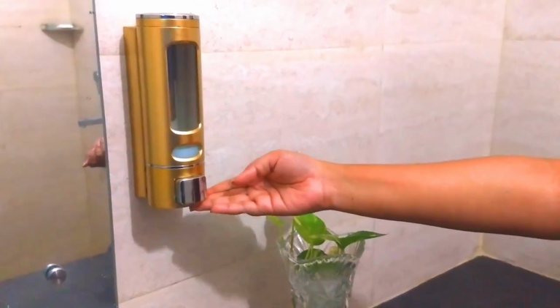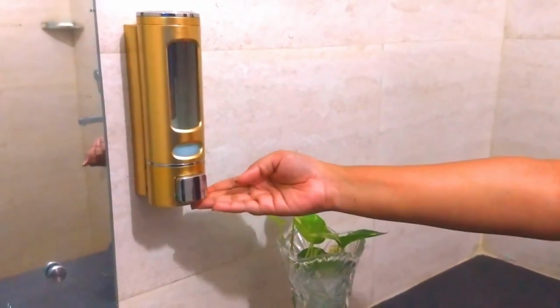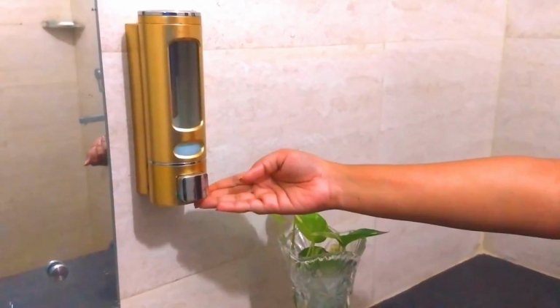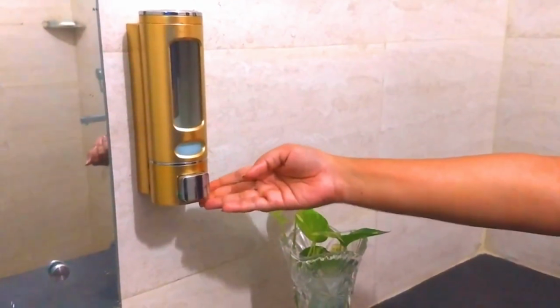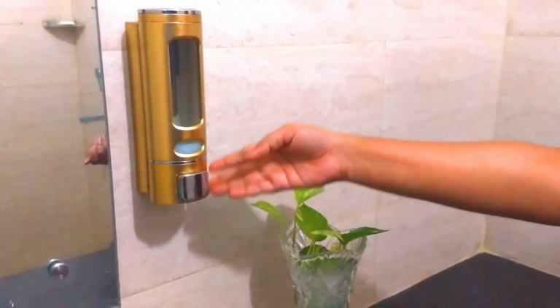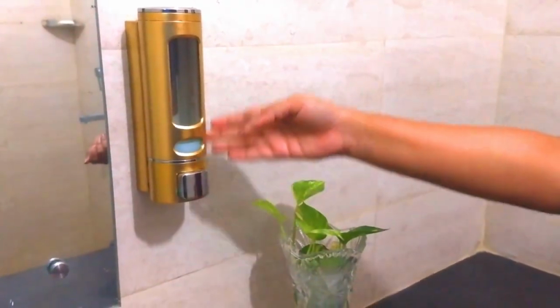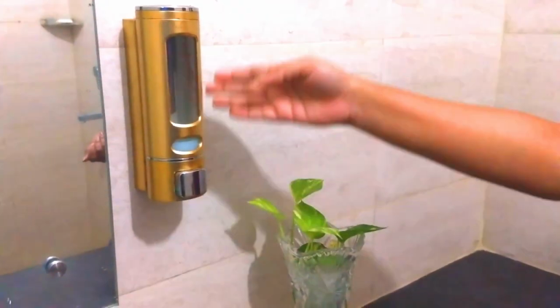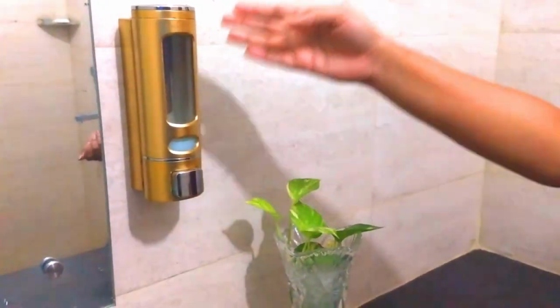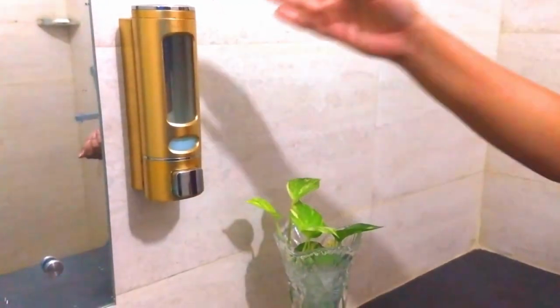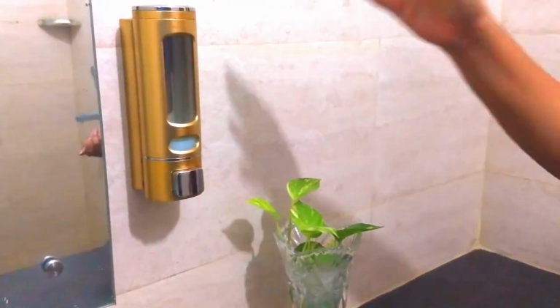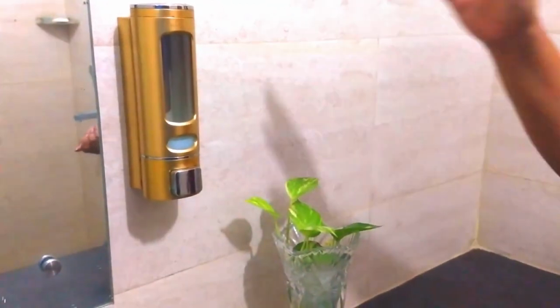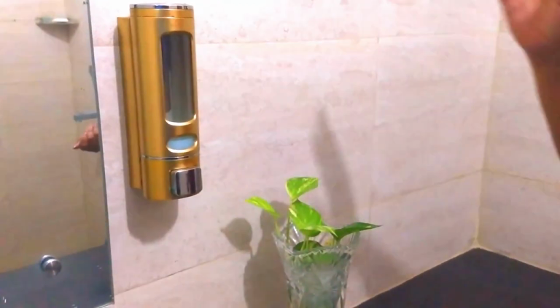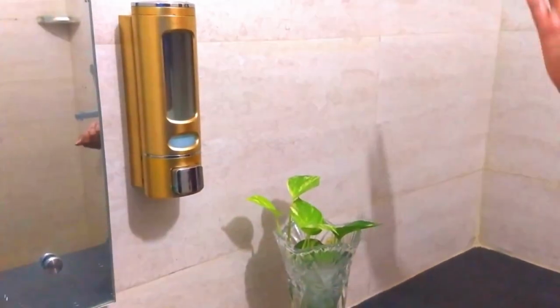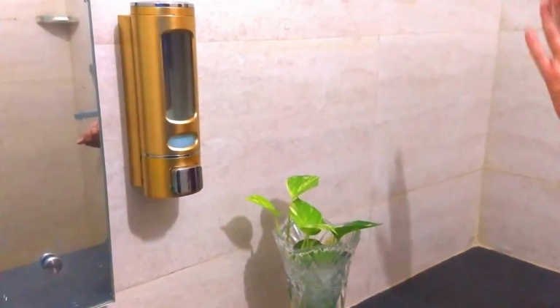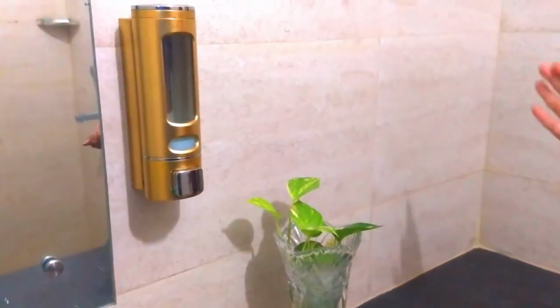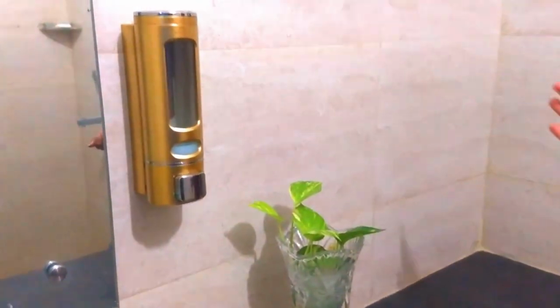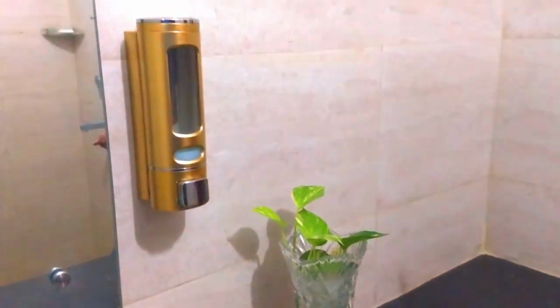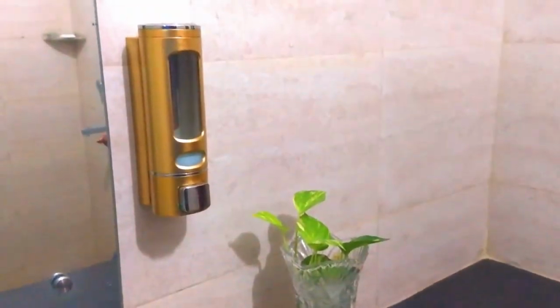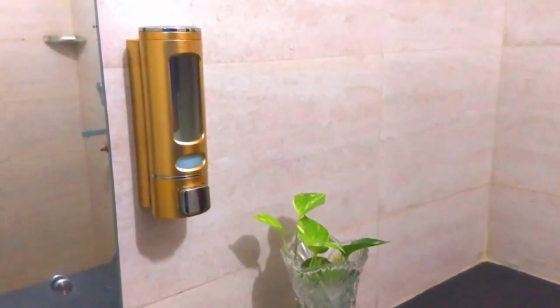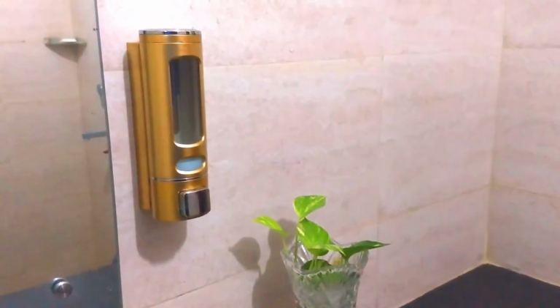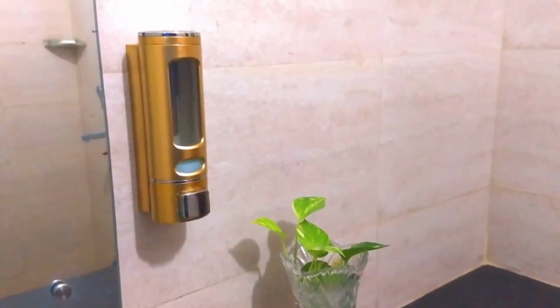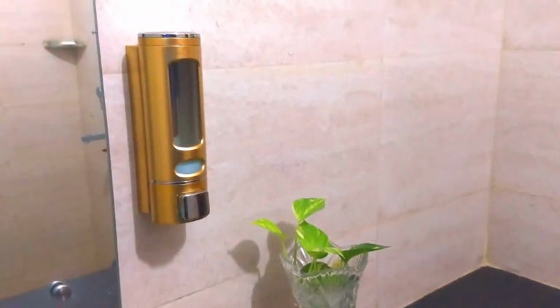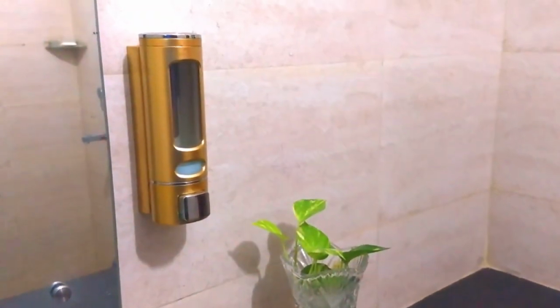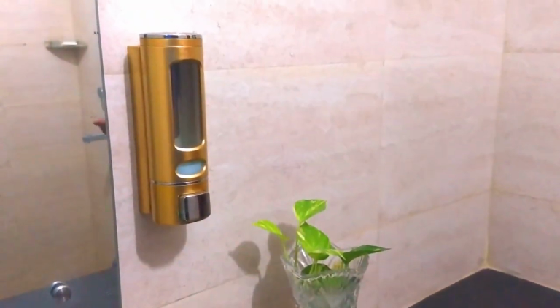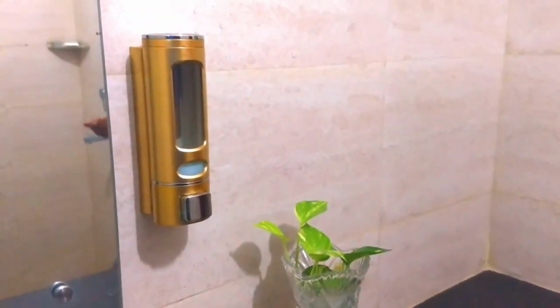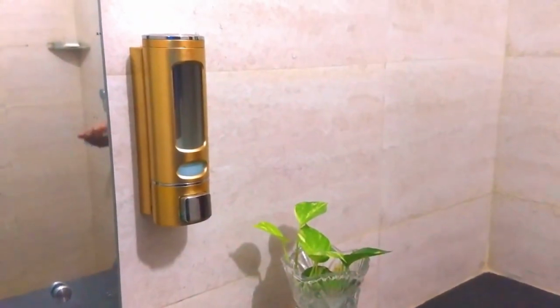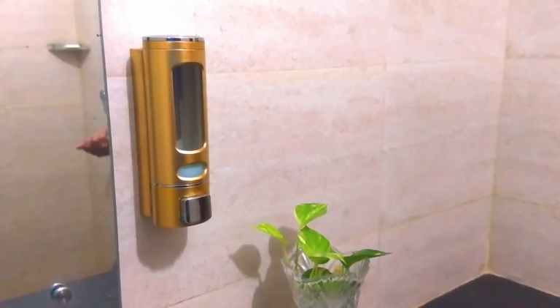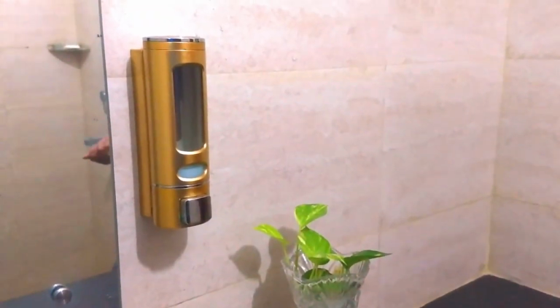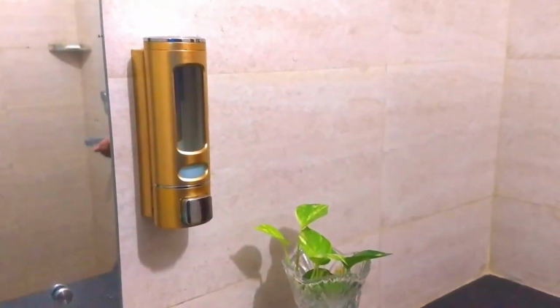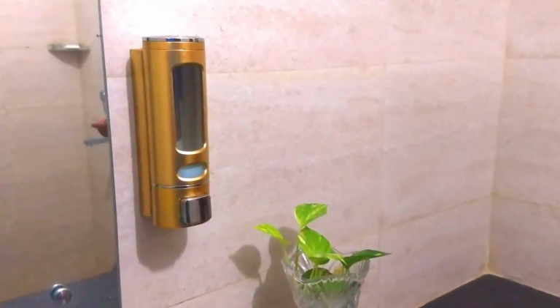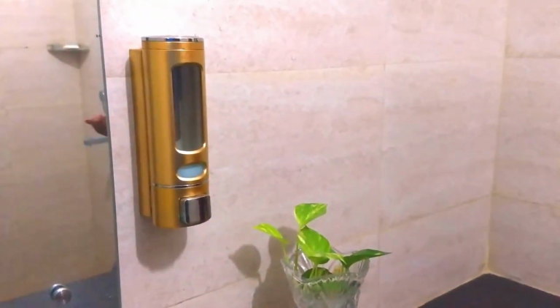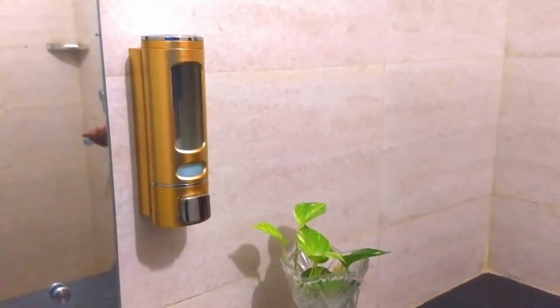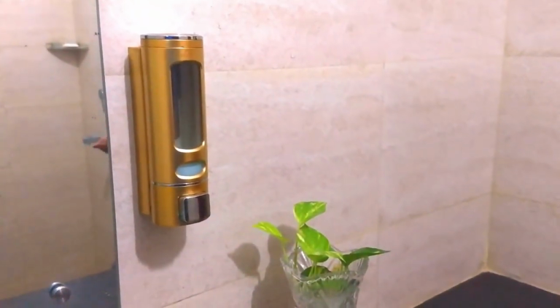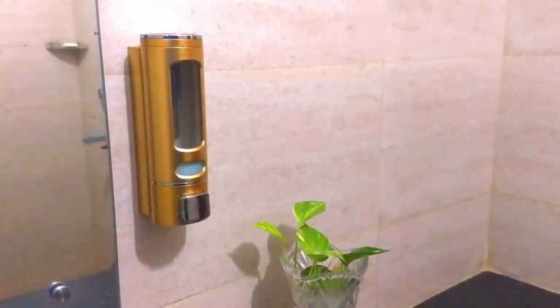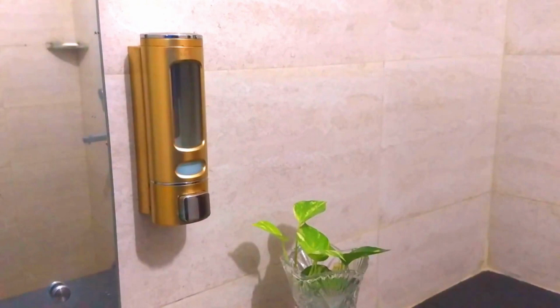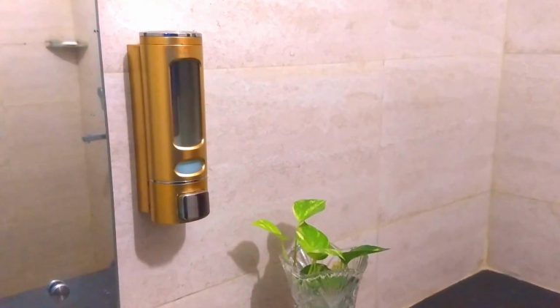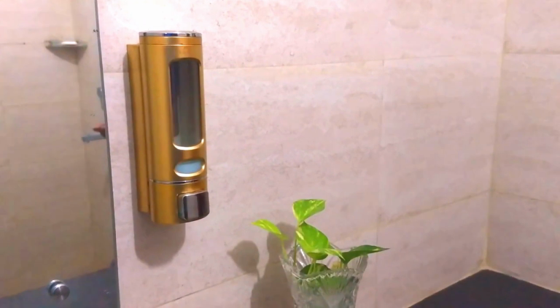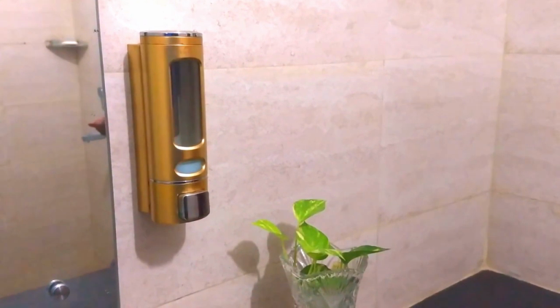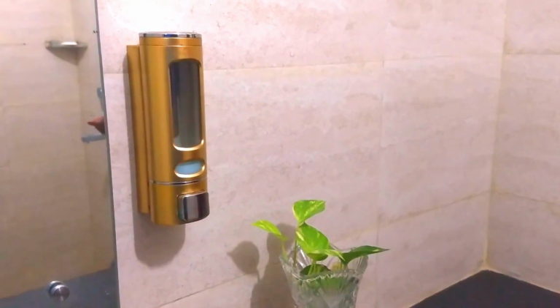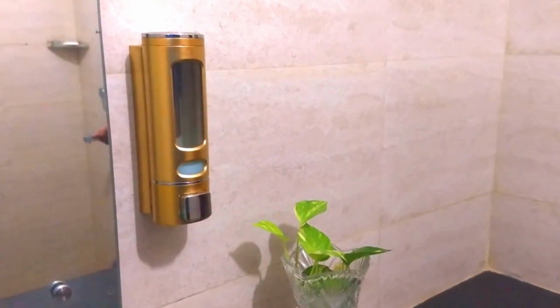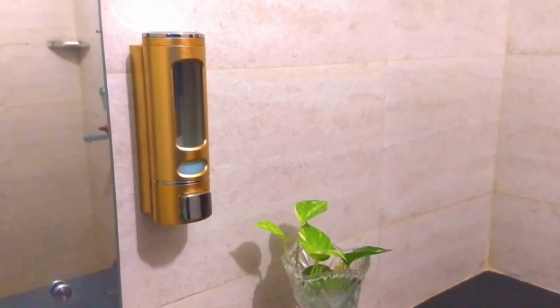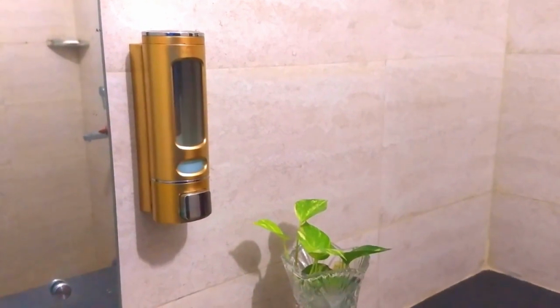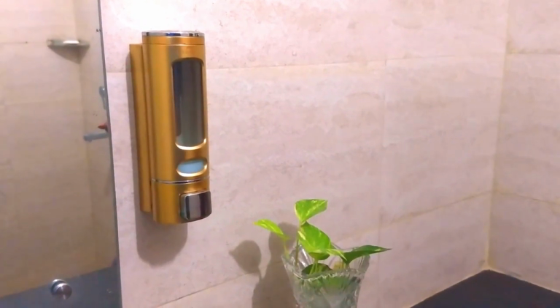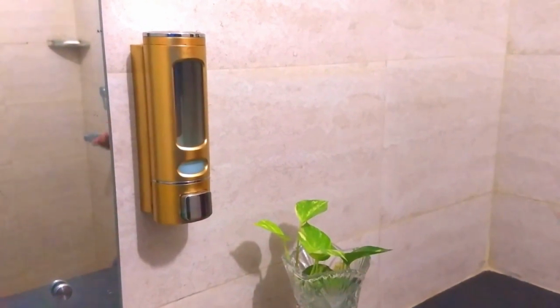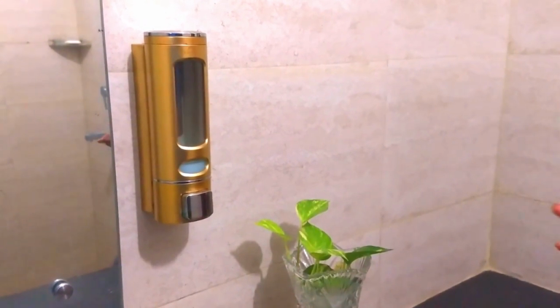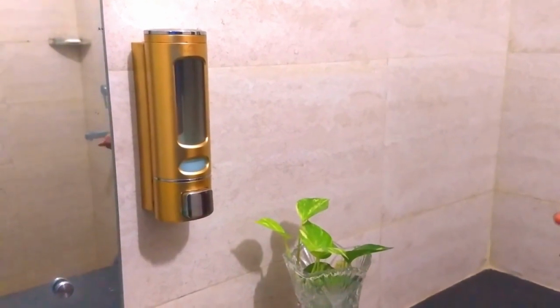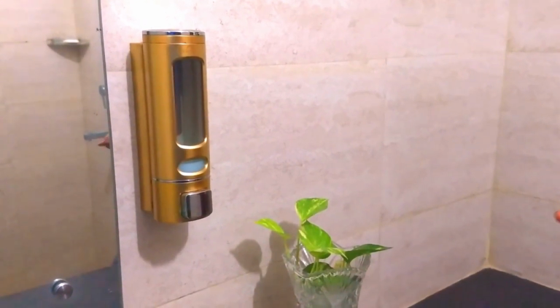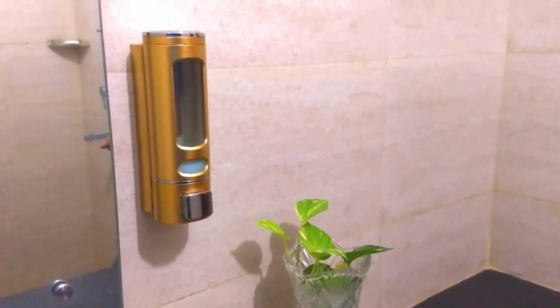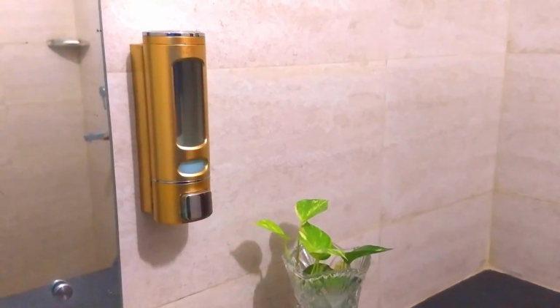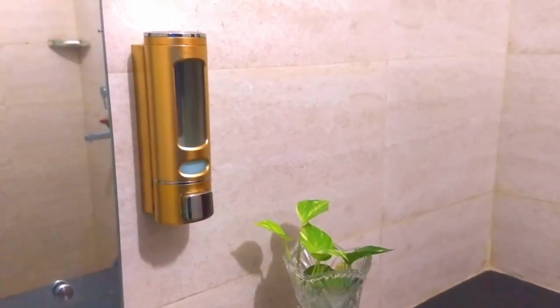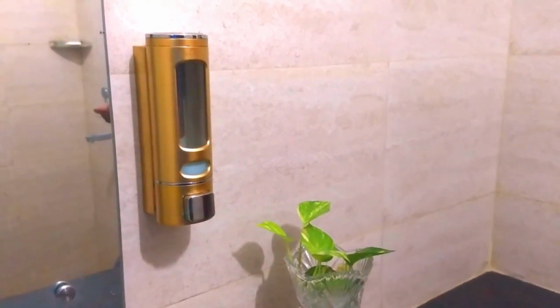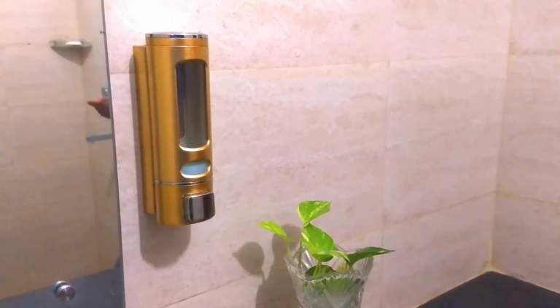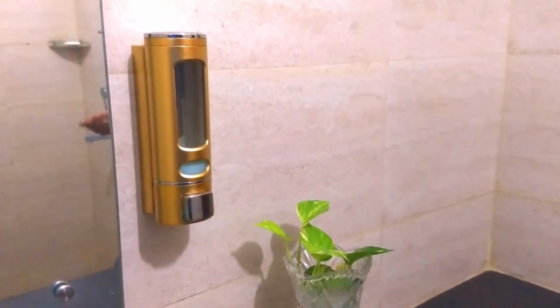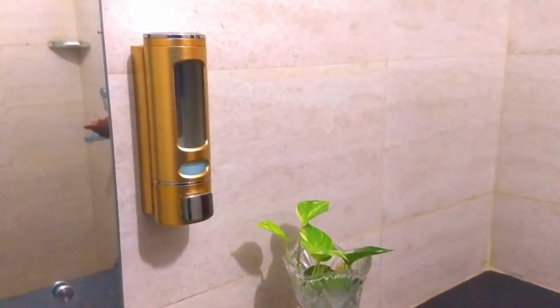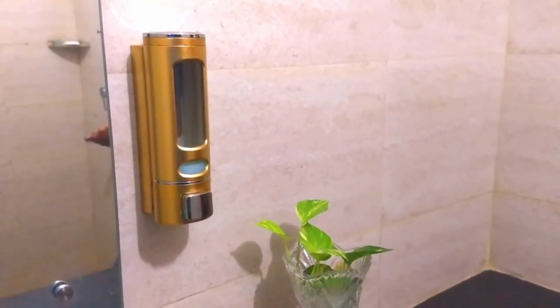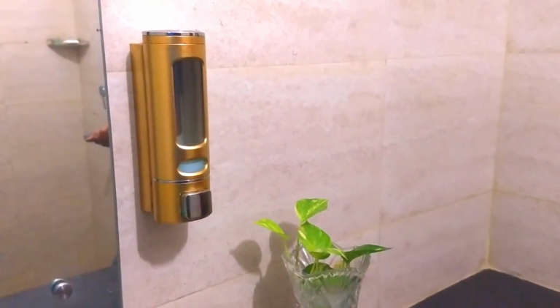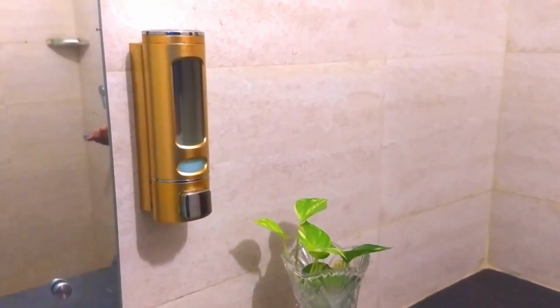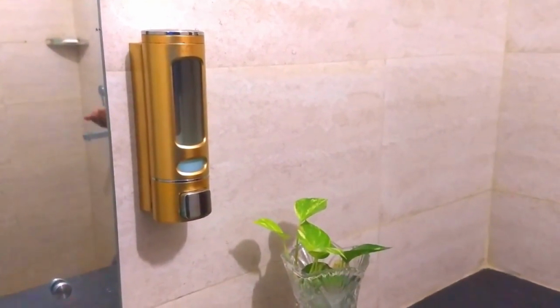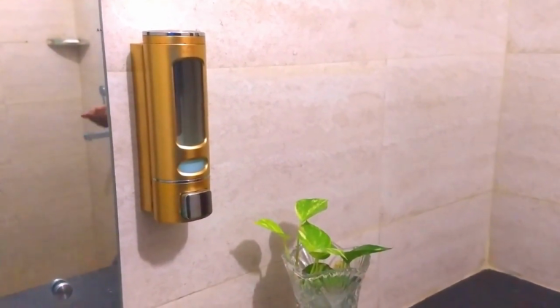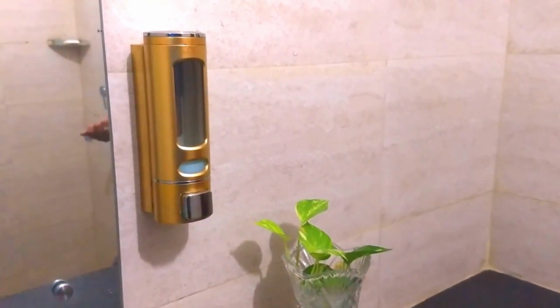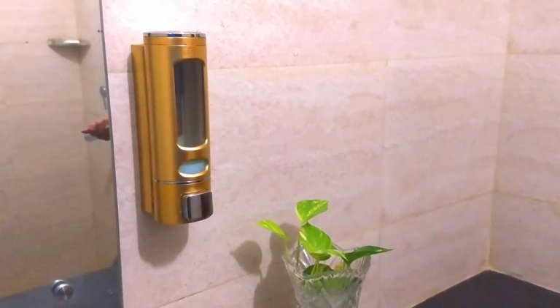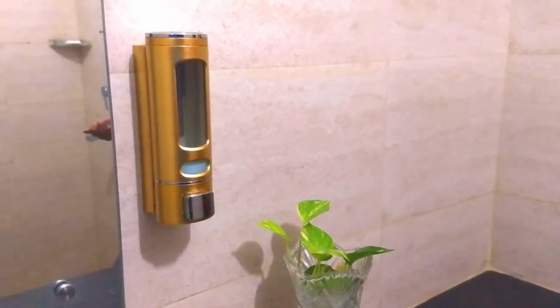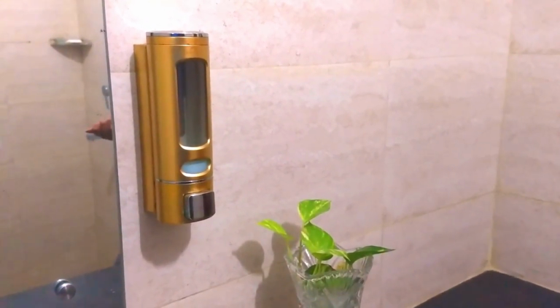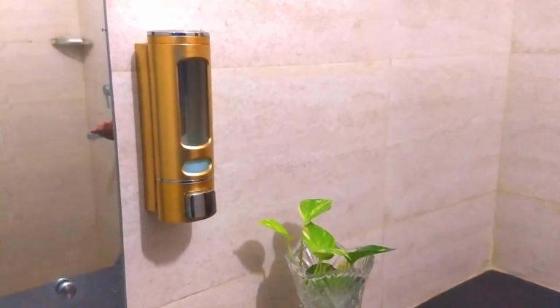This dispenser will give you a clutter-free, neat and beautiful look. So please go ahead and buy this product.